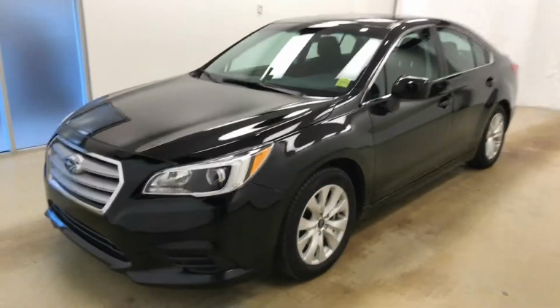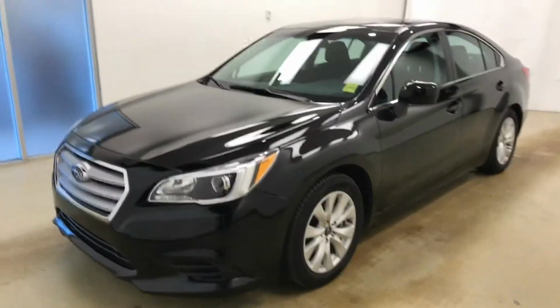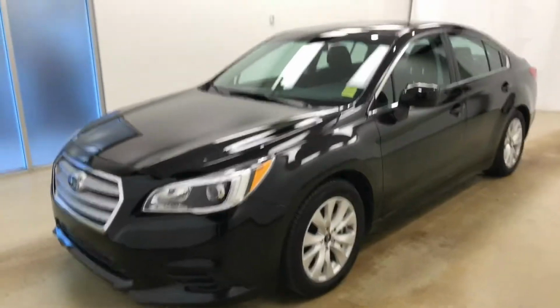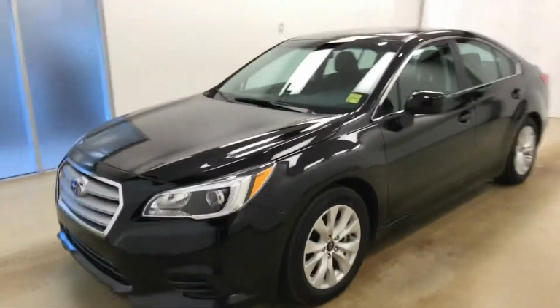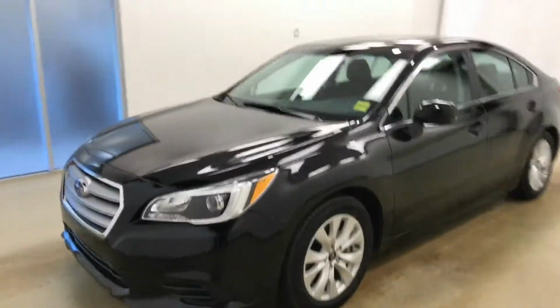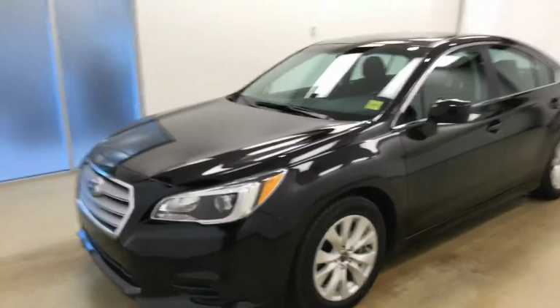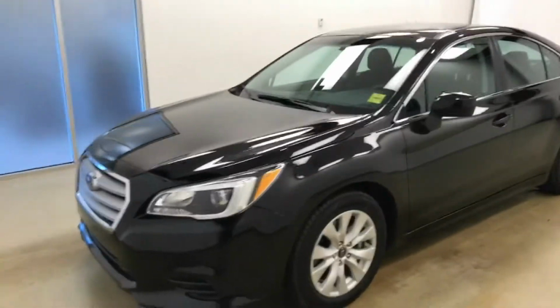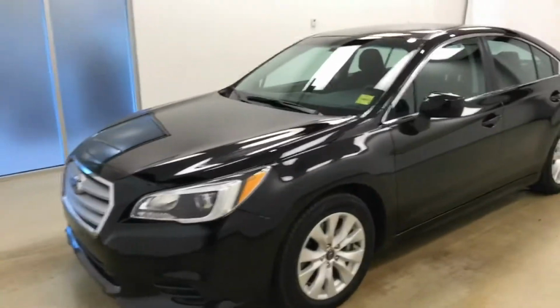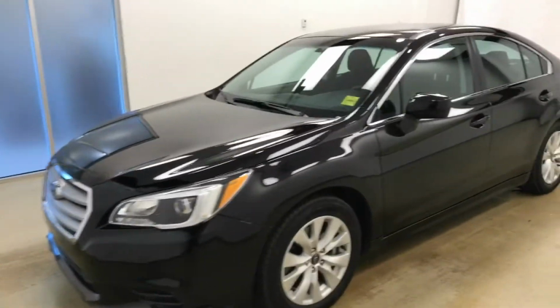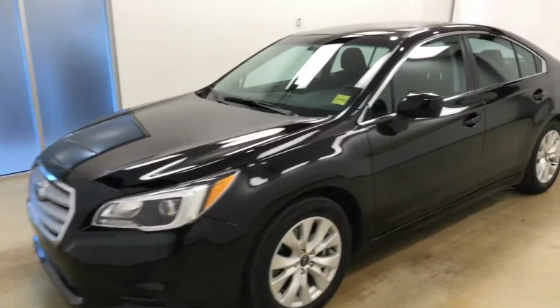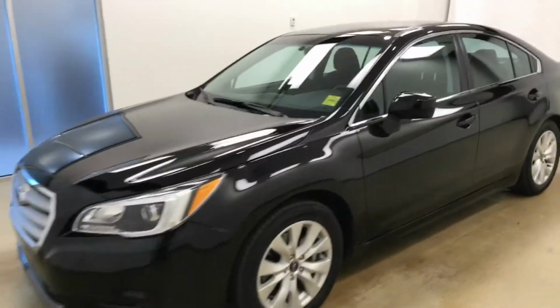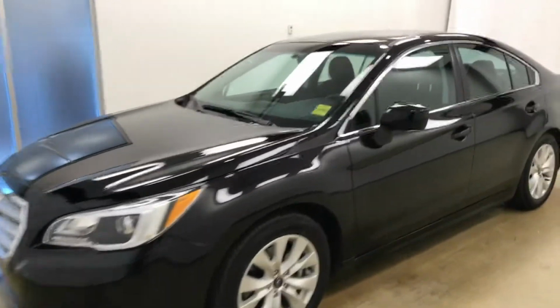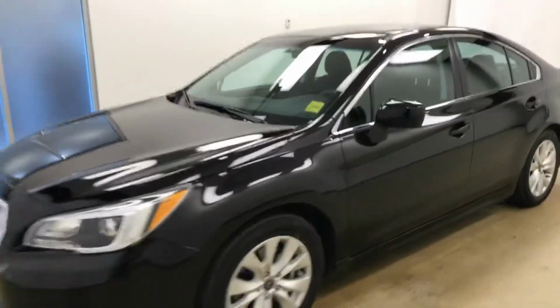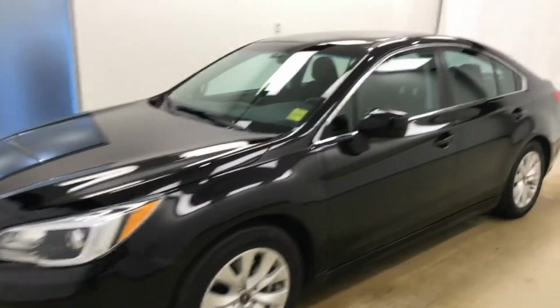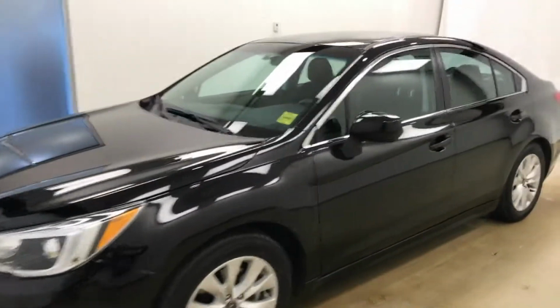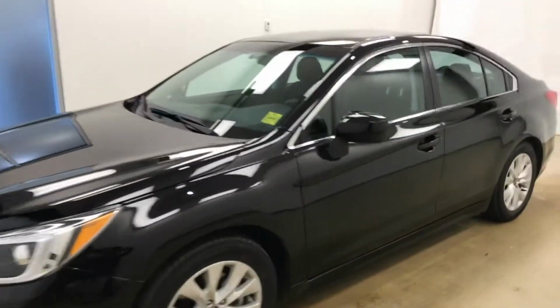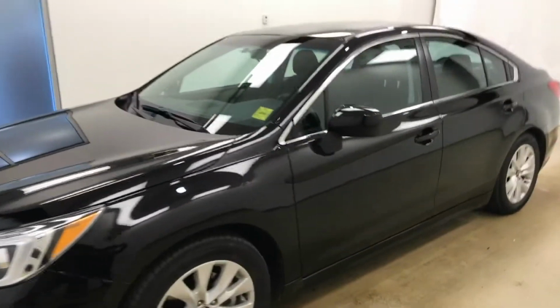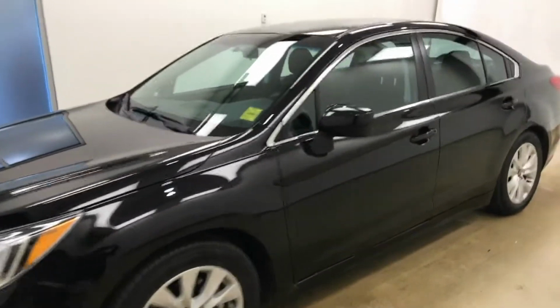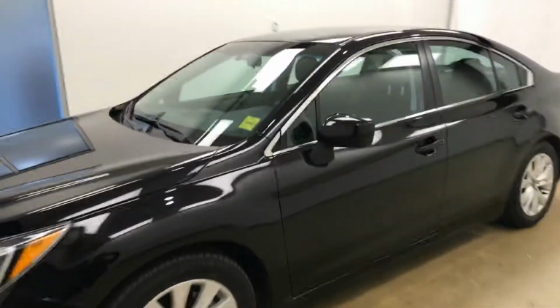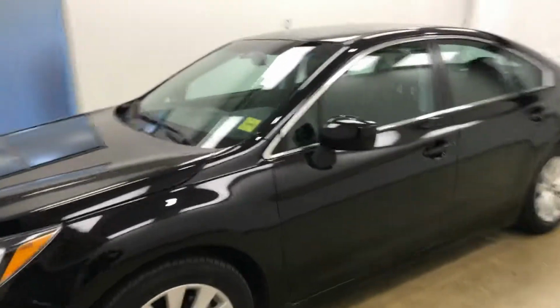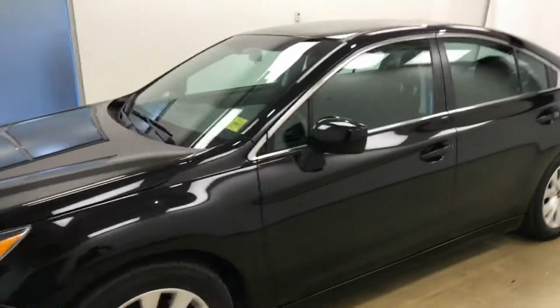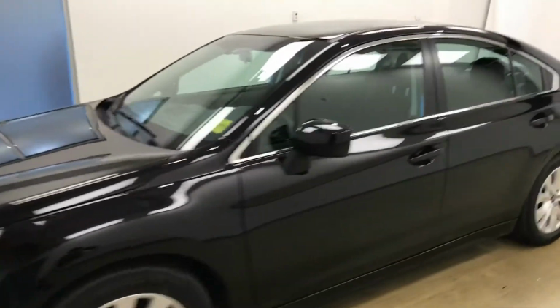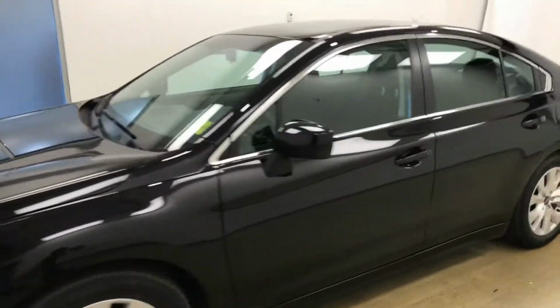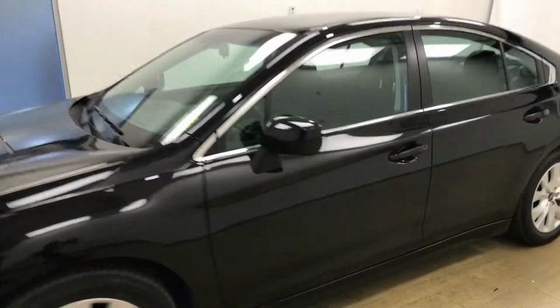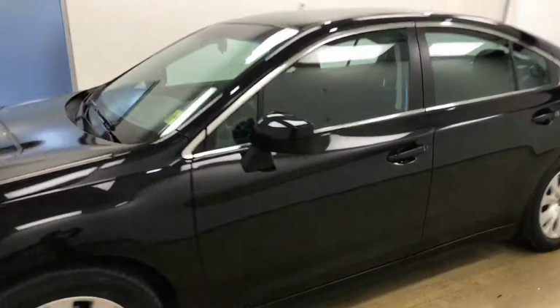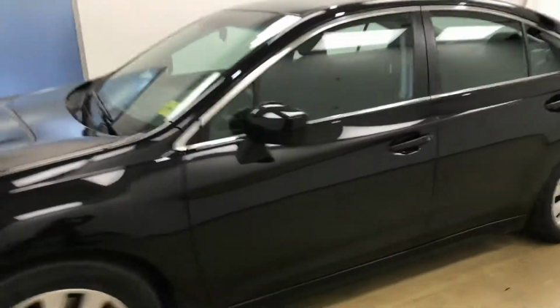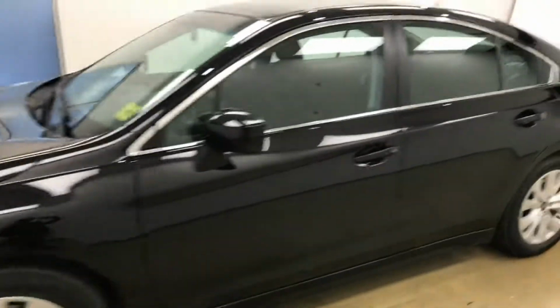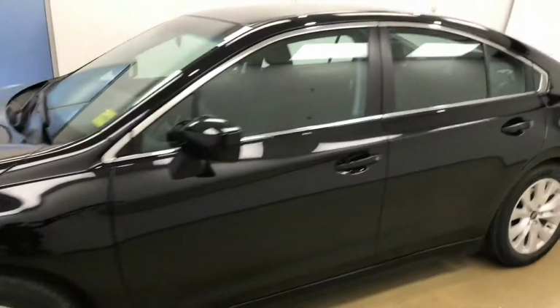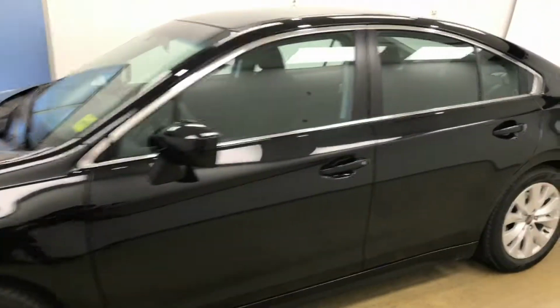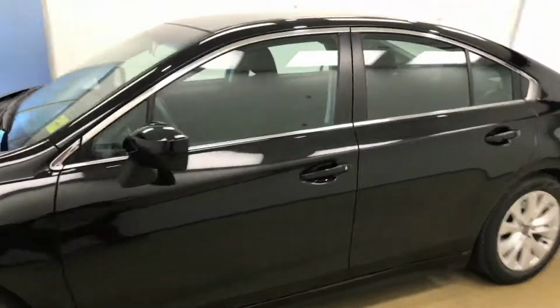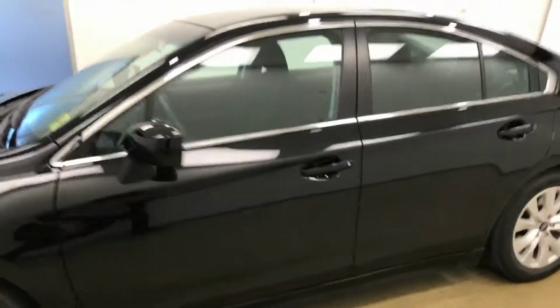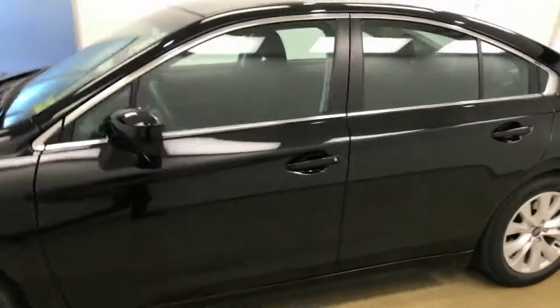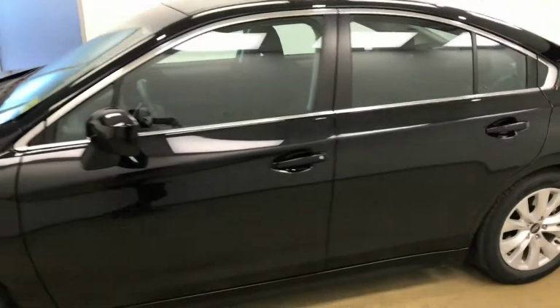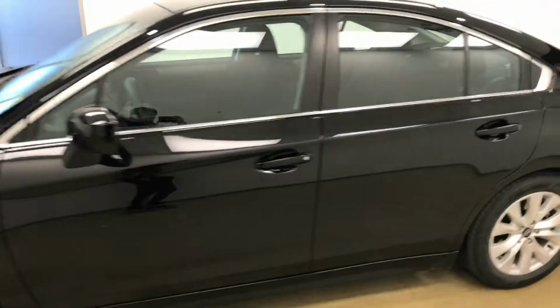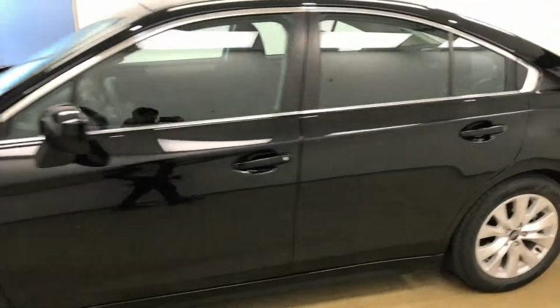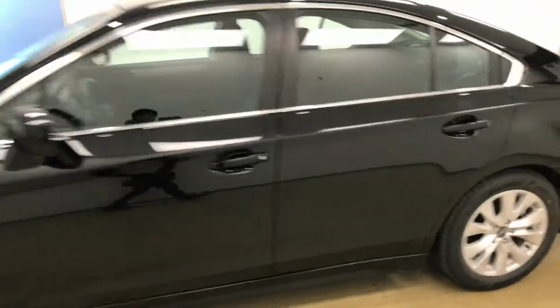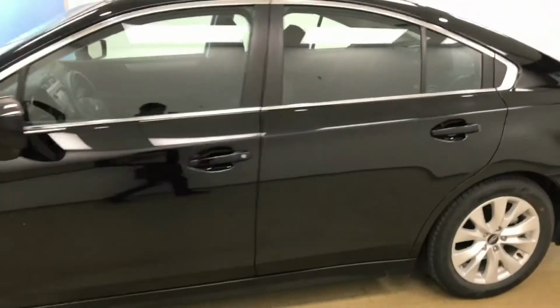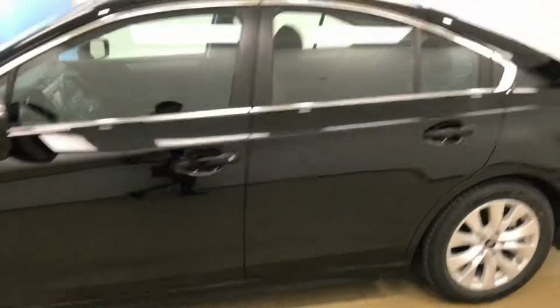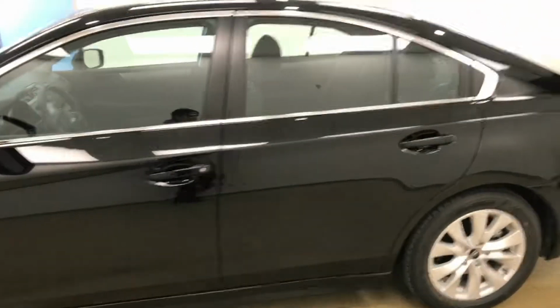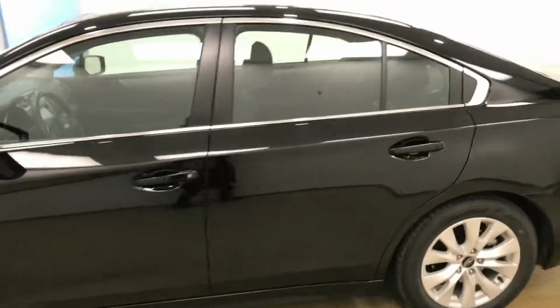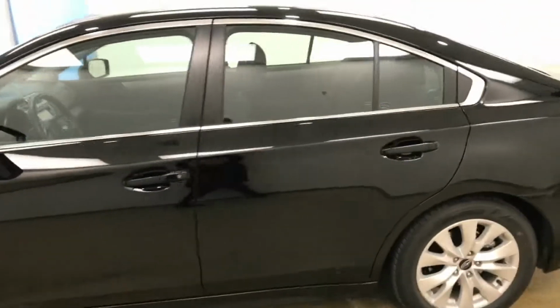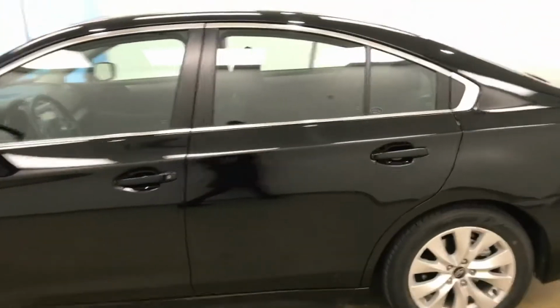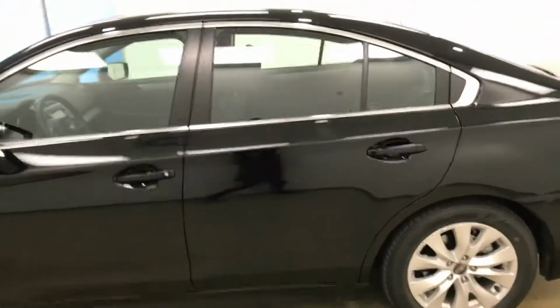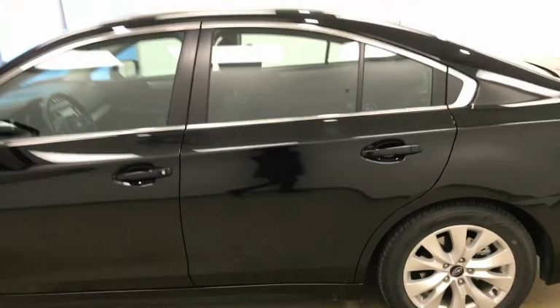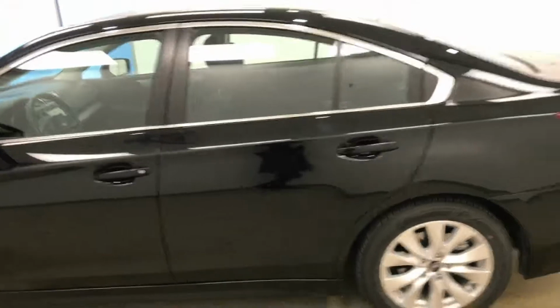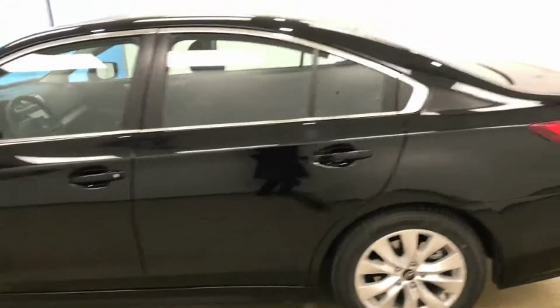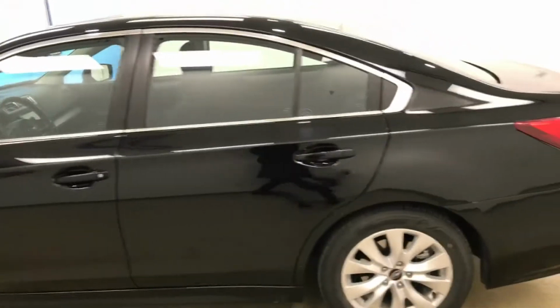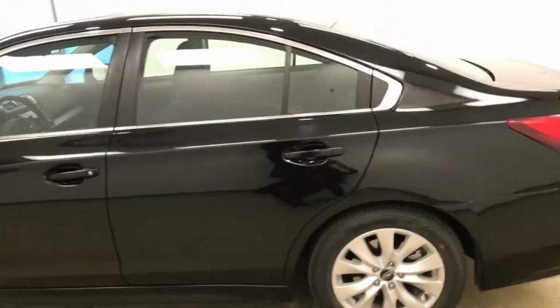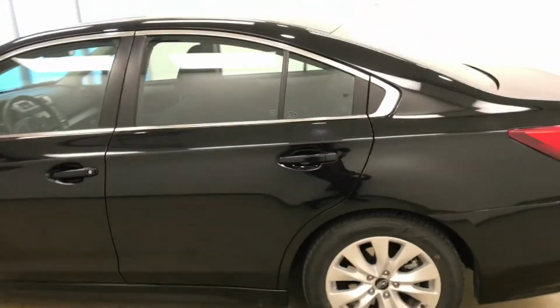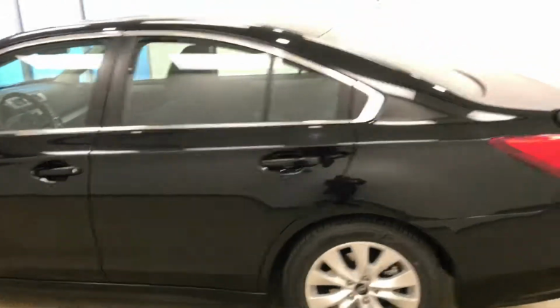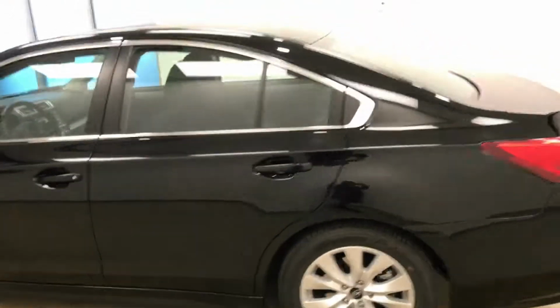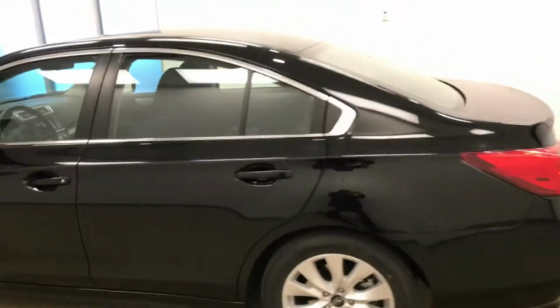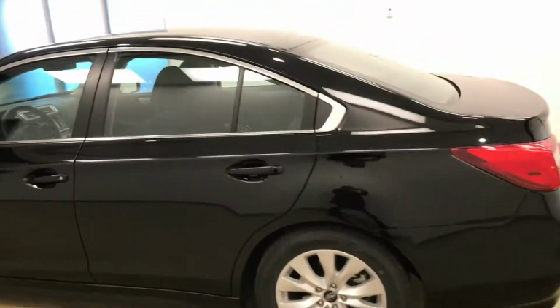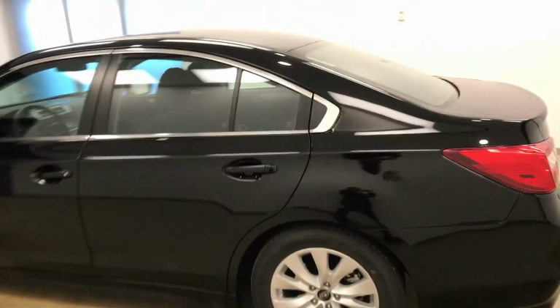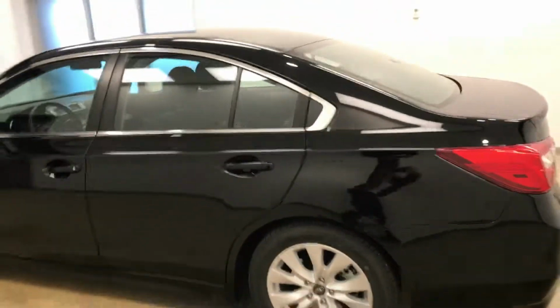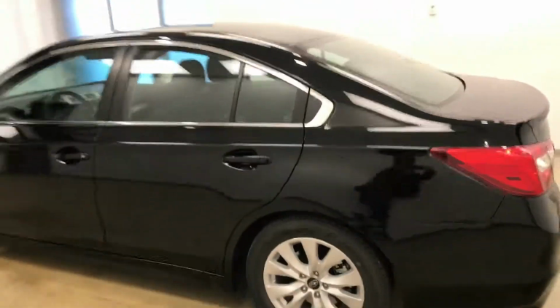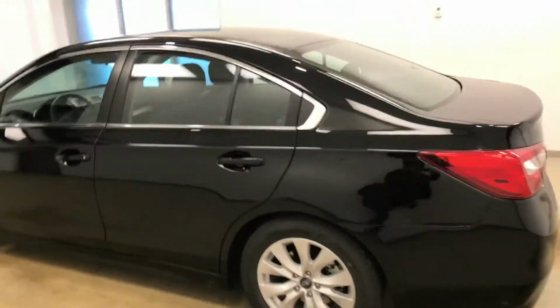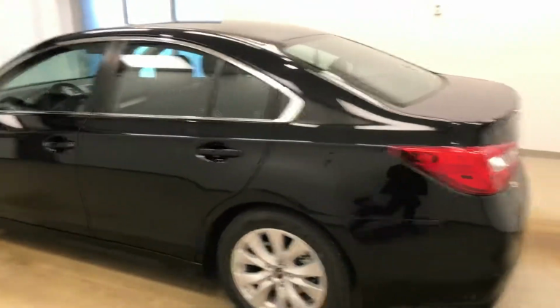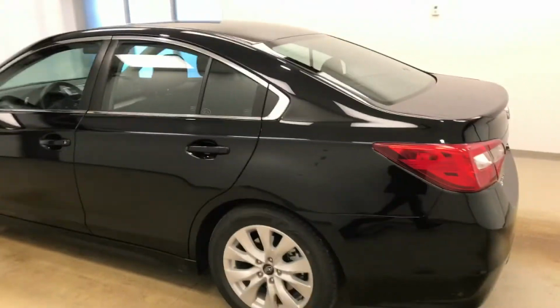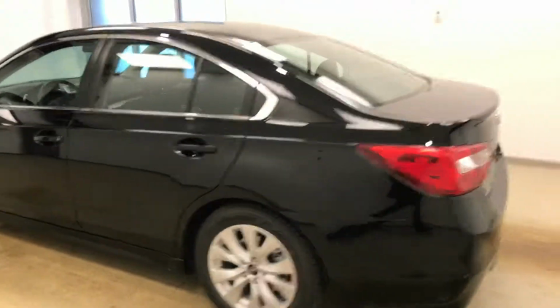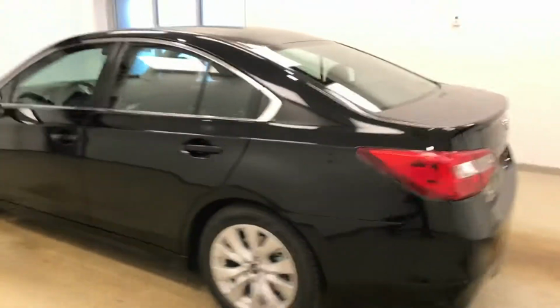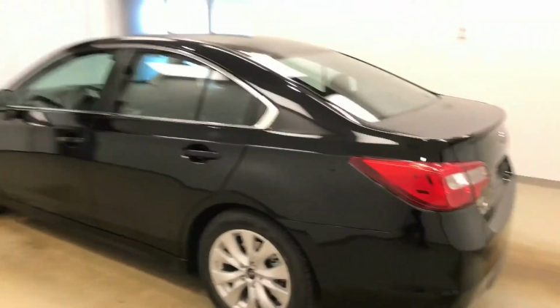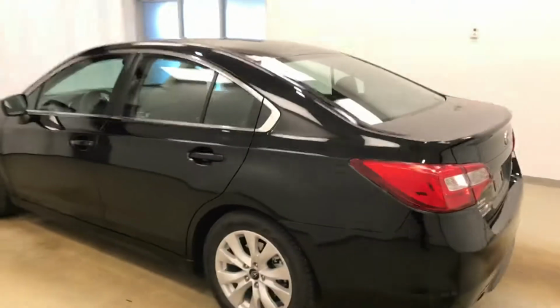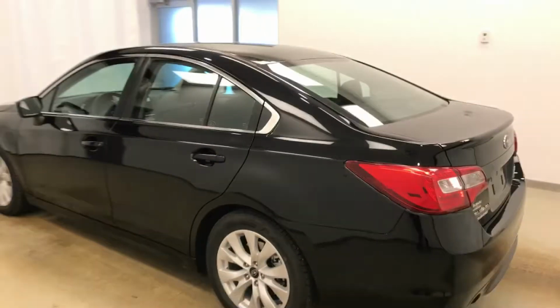Today we're reviewing stock number 181037 on a 2017 Subaru Legacy, and our exterior colour is black.